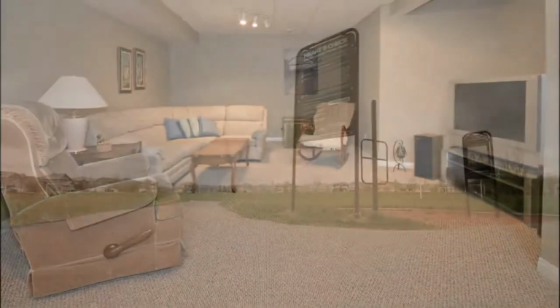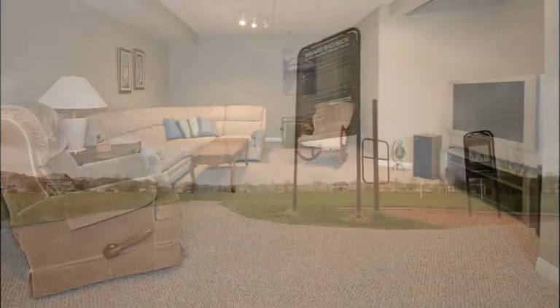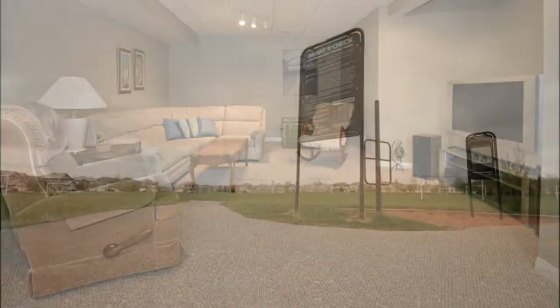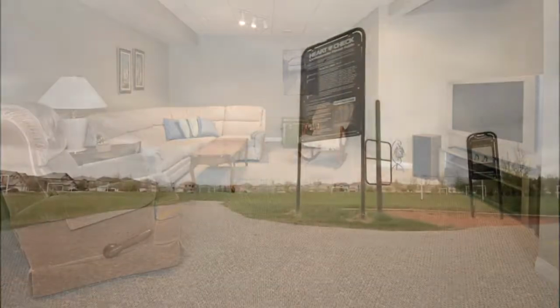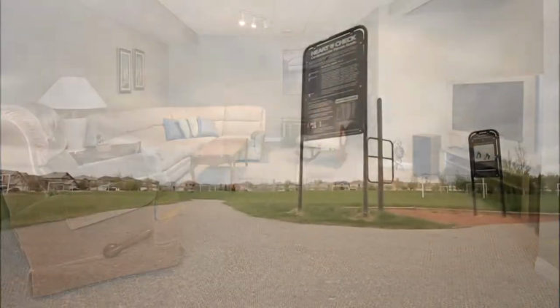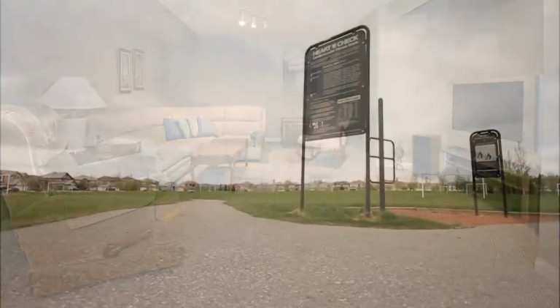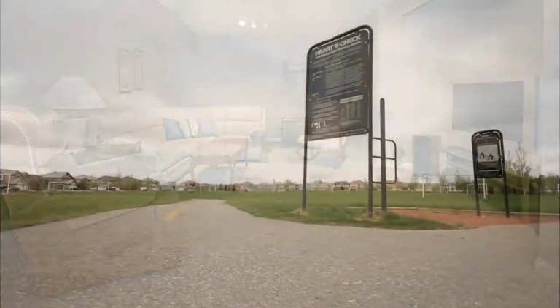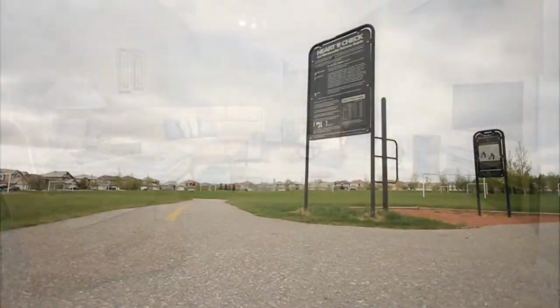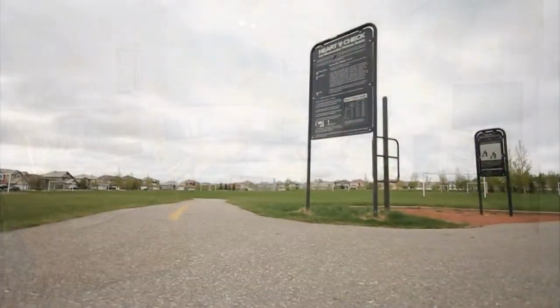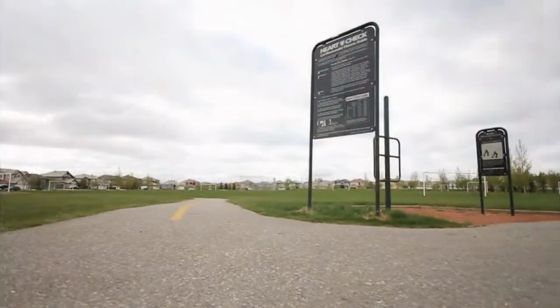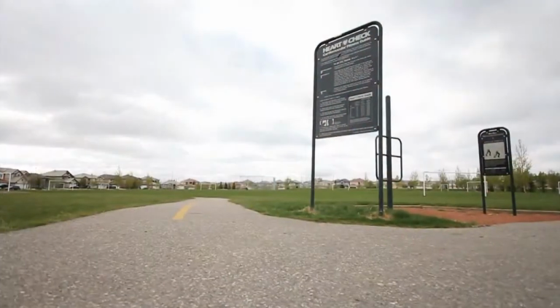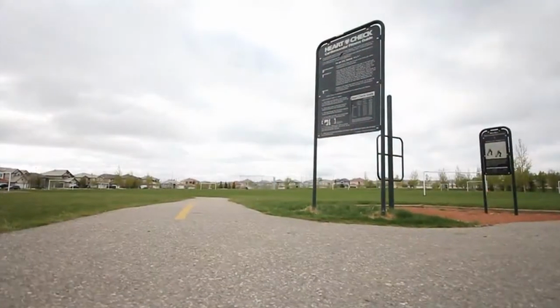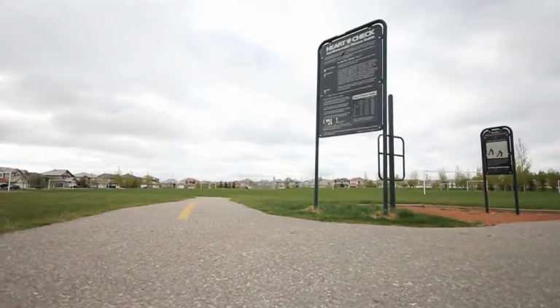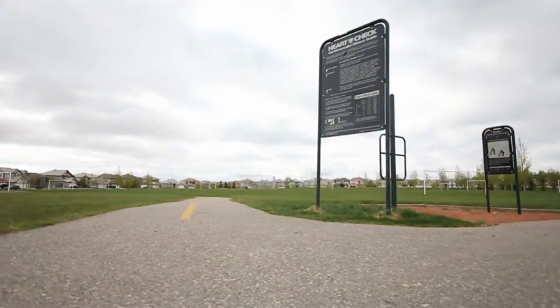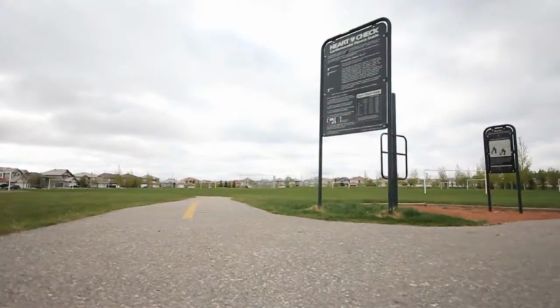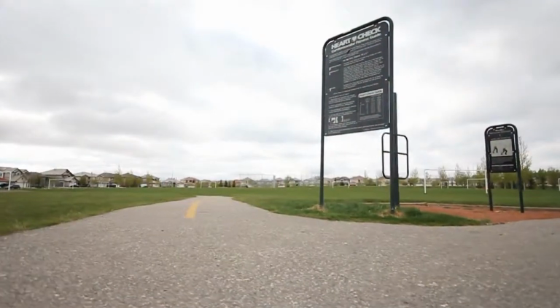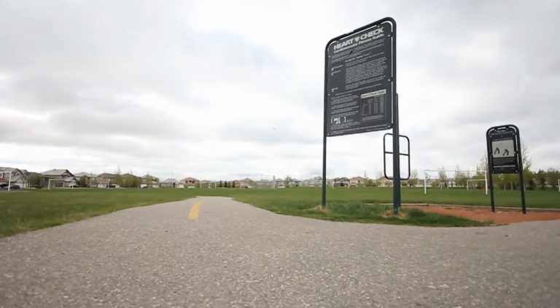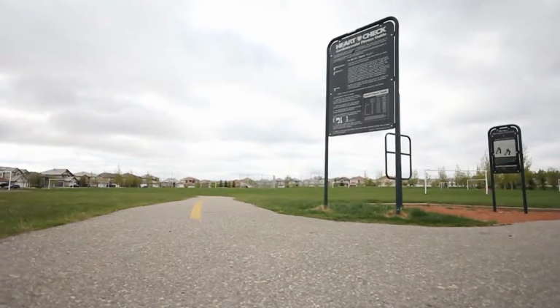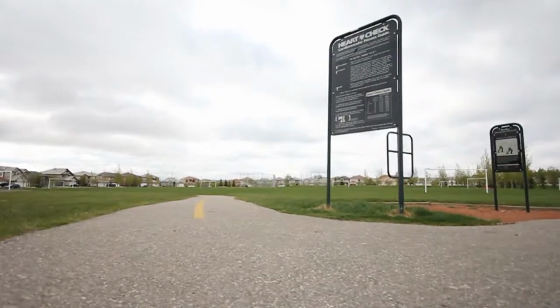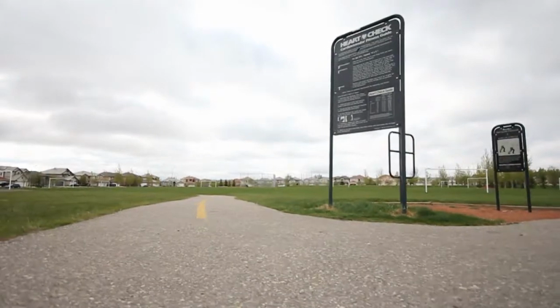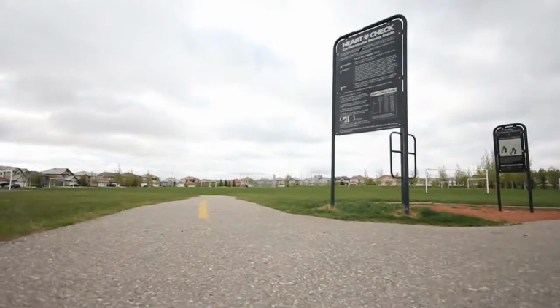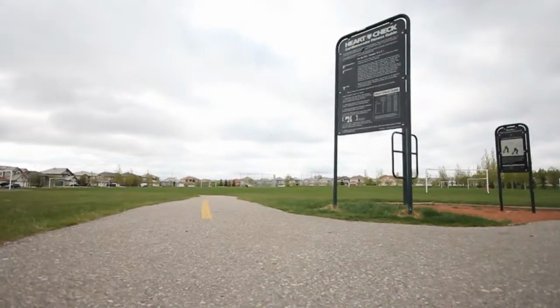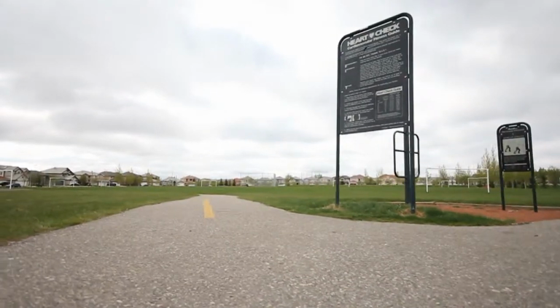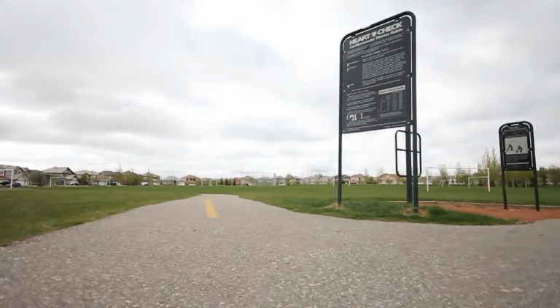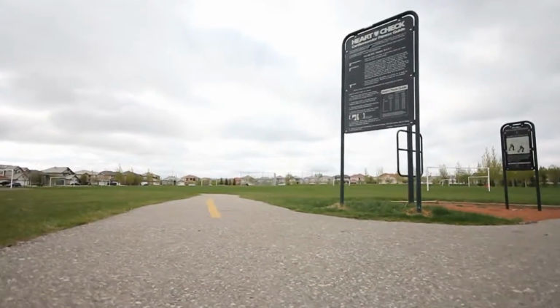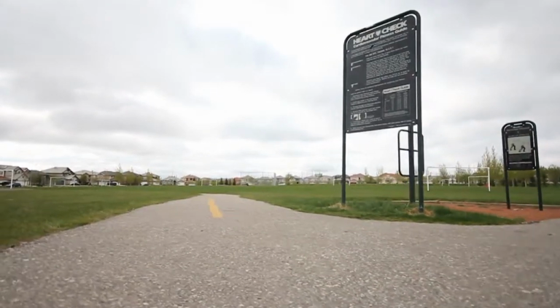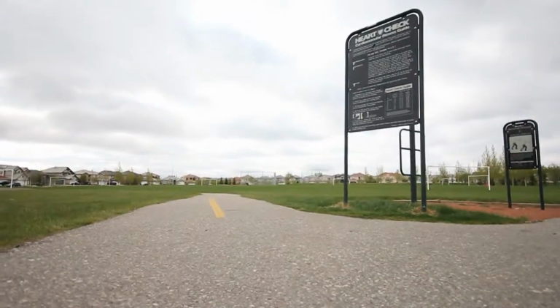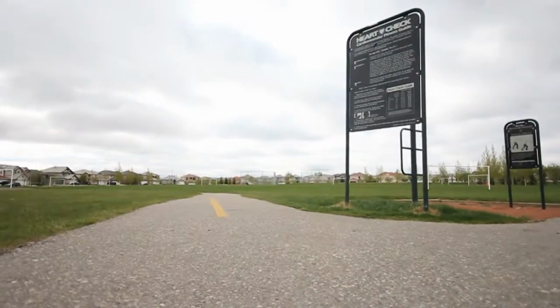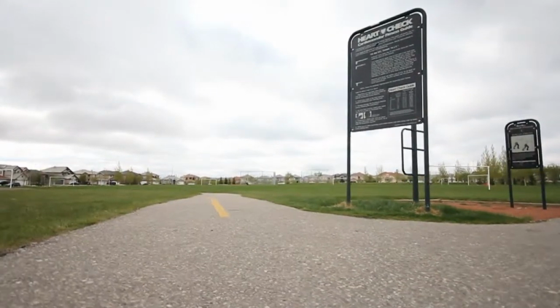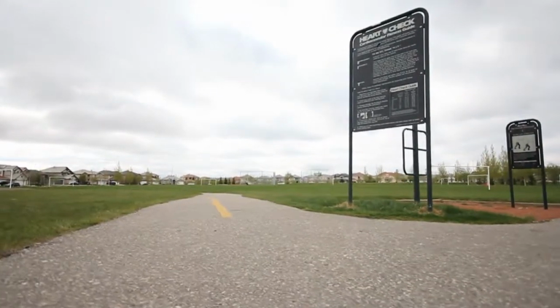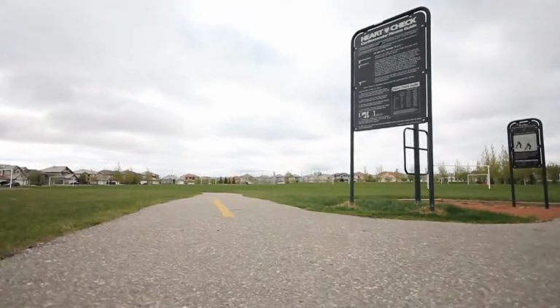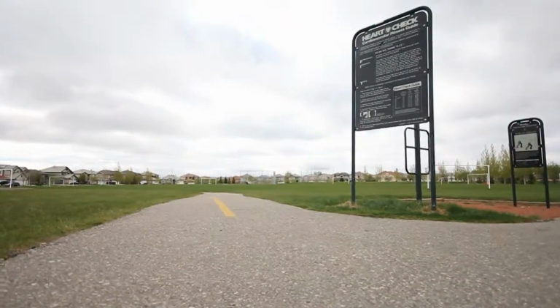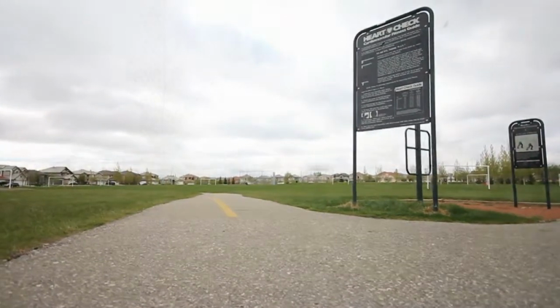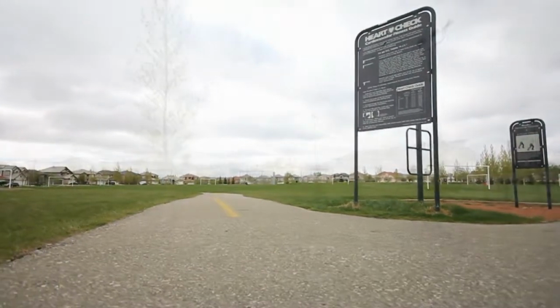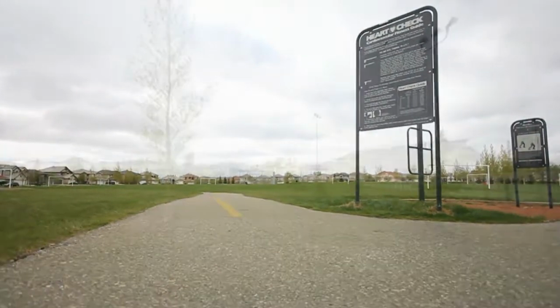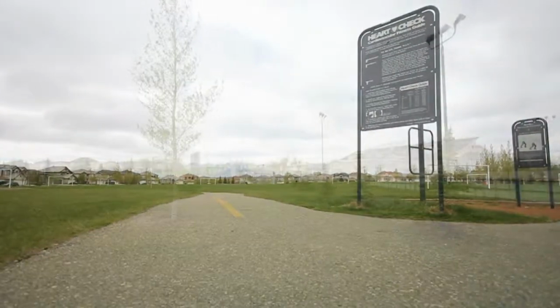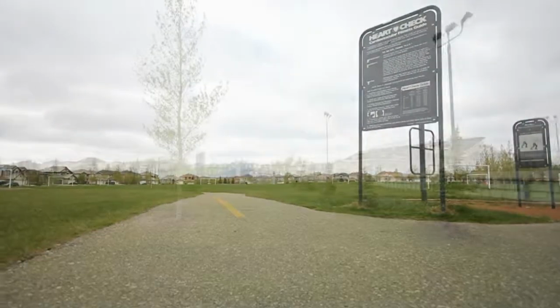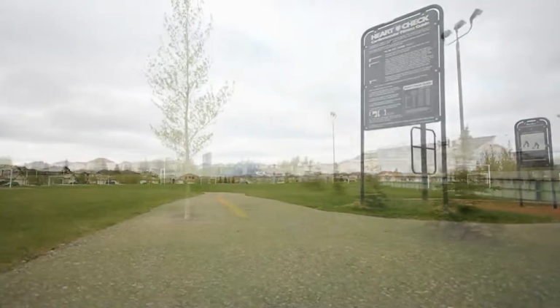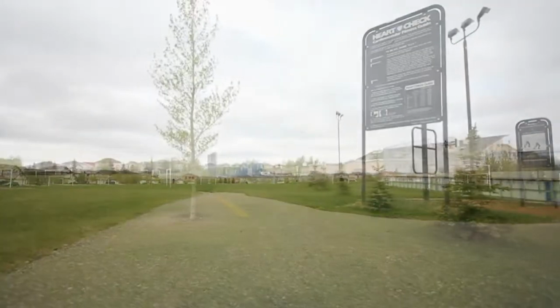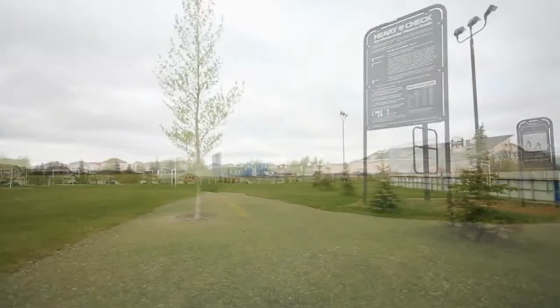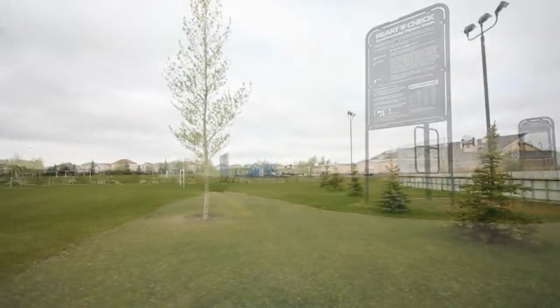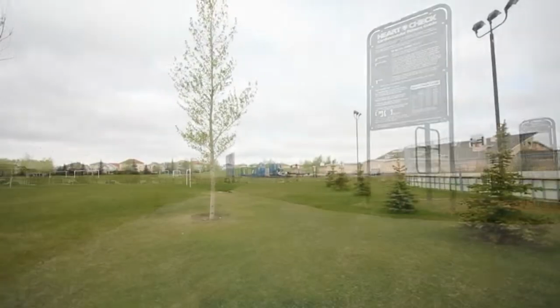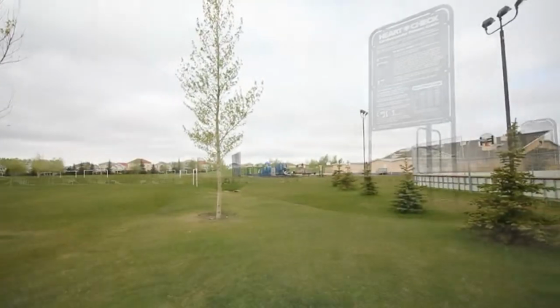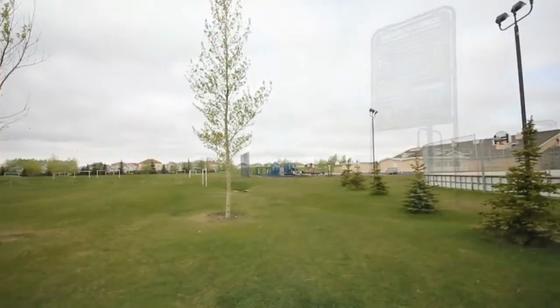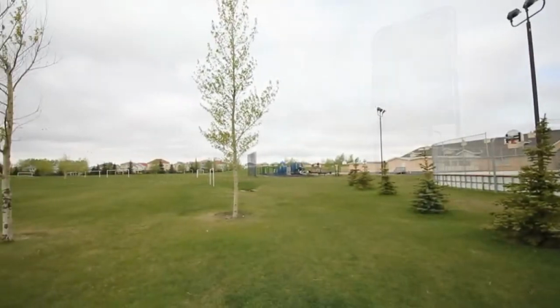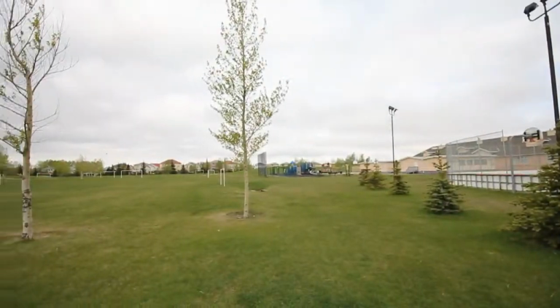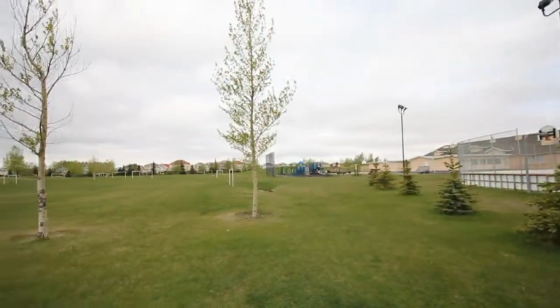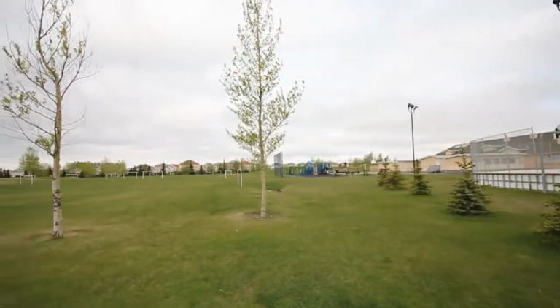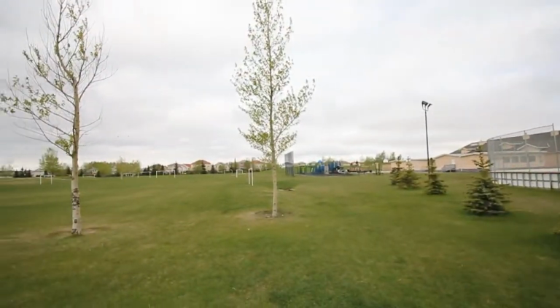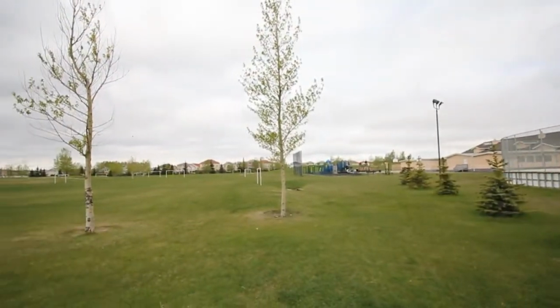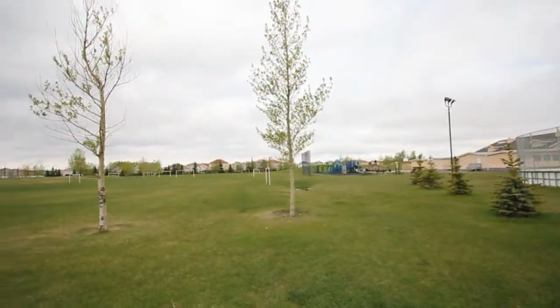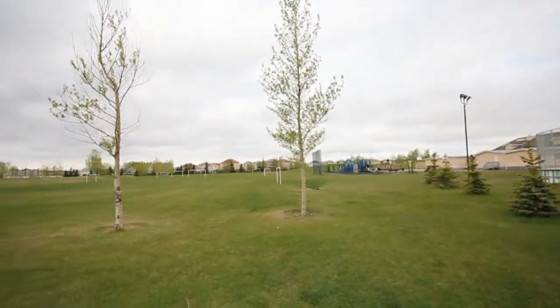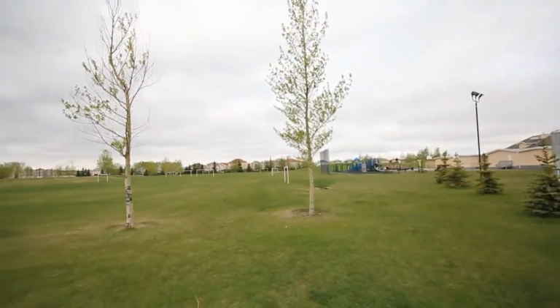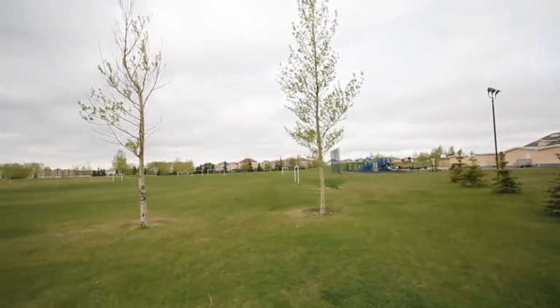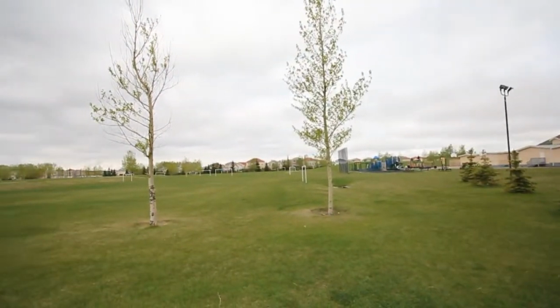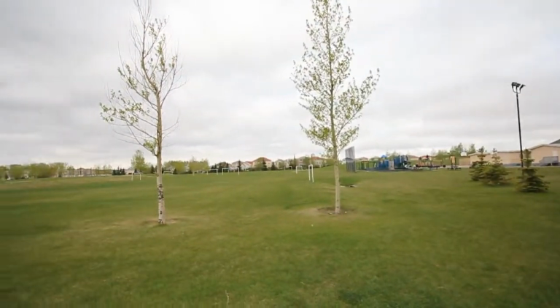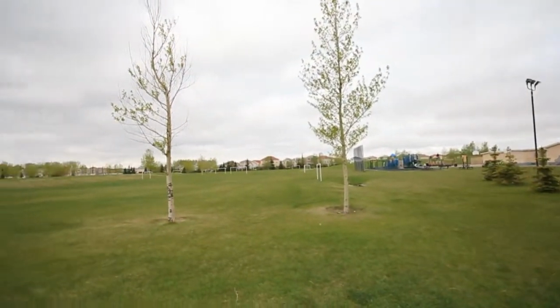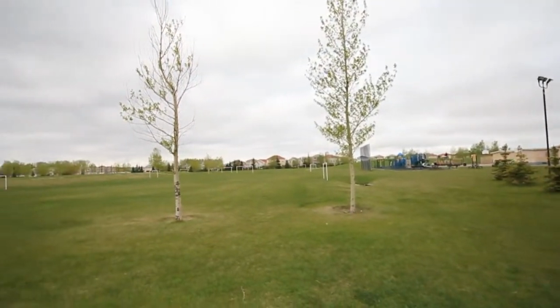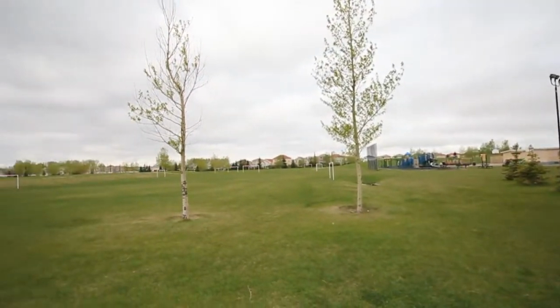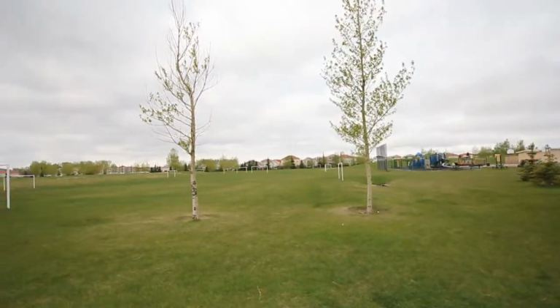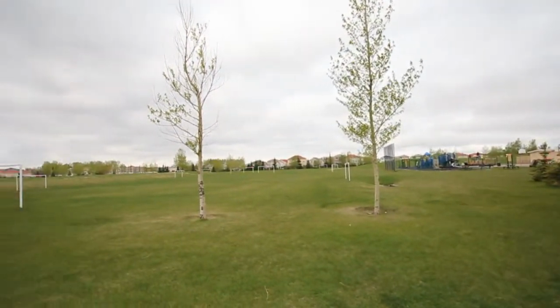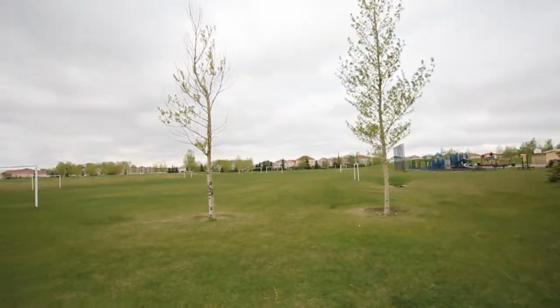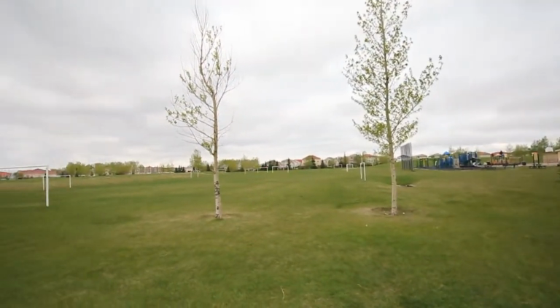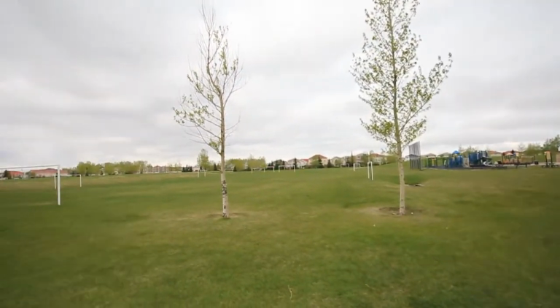Located within two blocks of the Hampton School, Soccer fields, Skating Rink, and Tennis Courts.